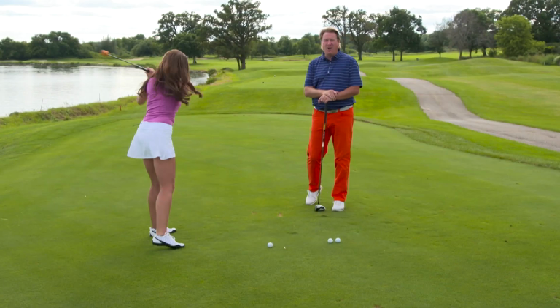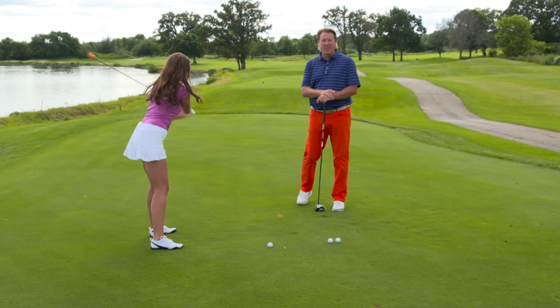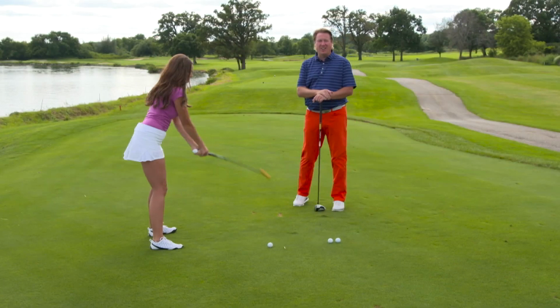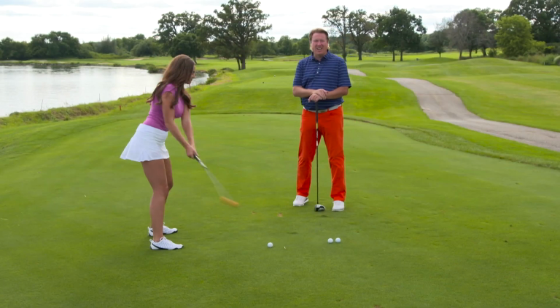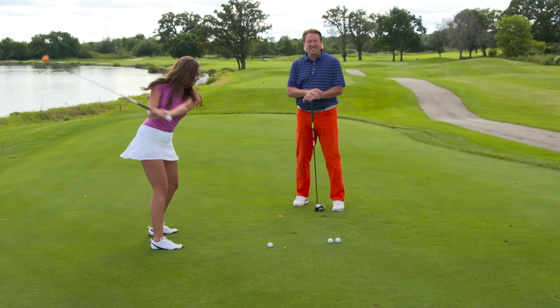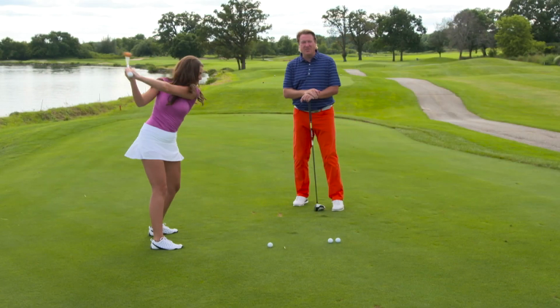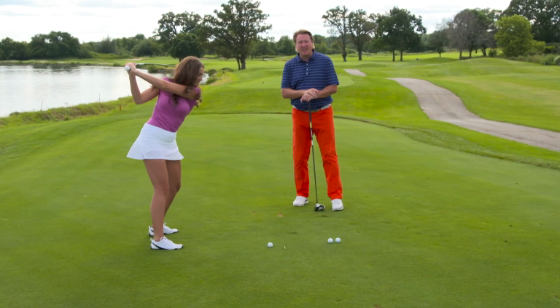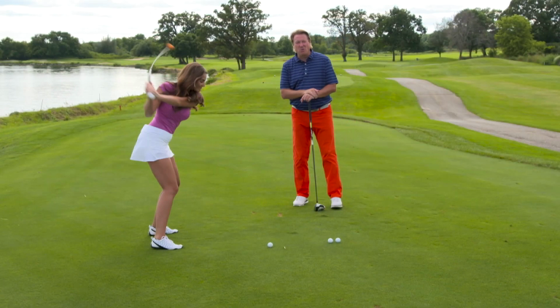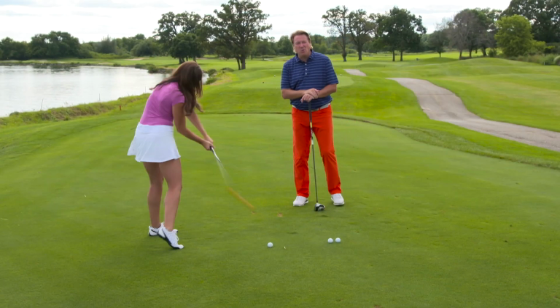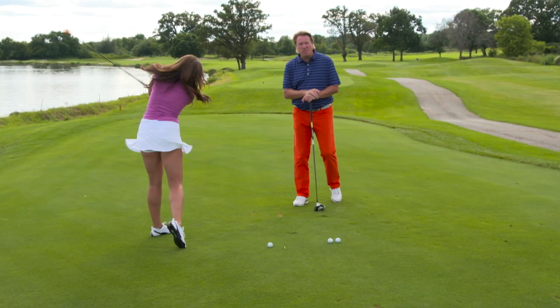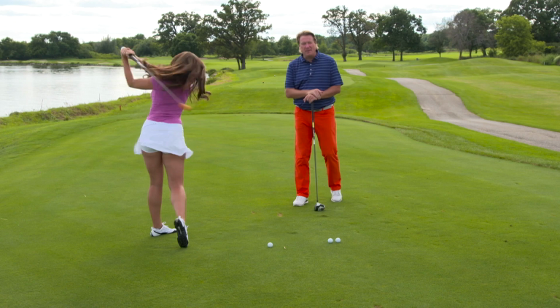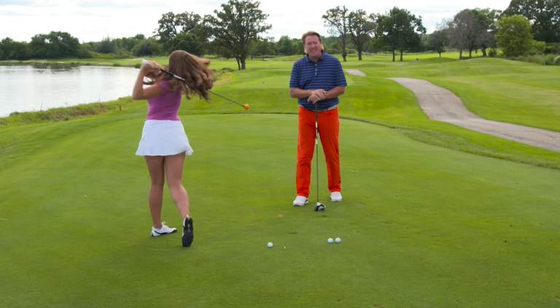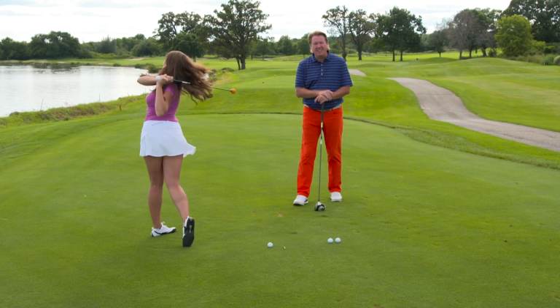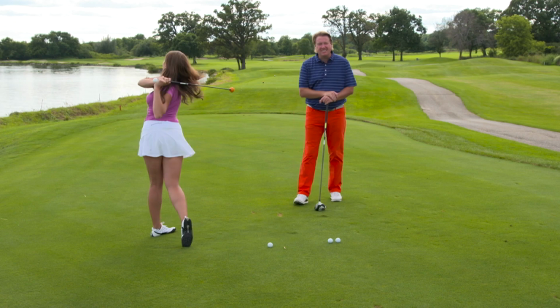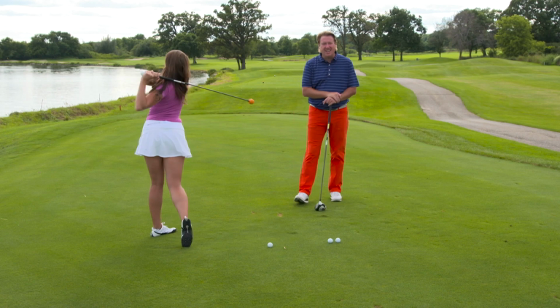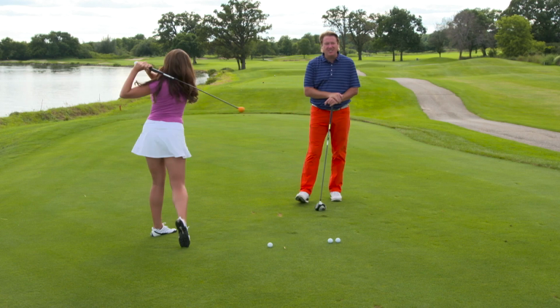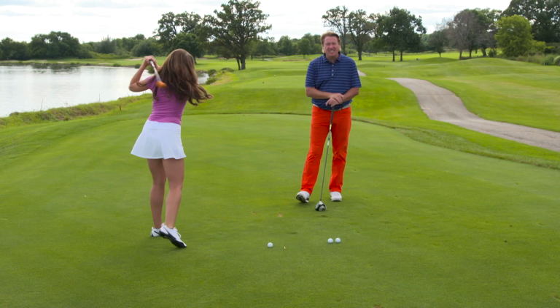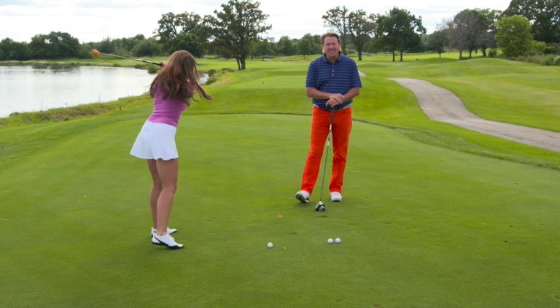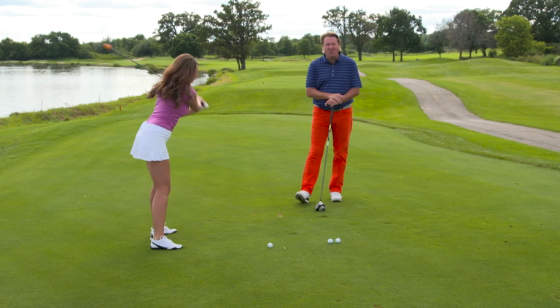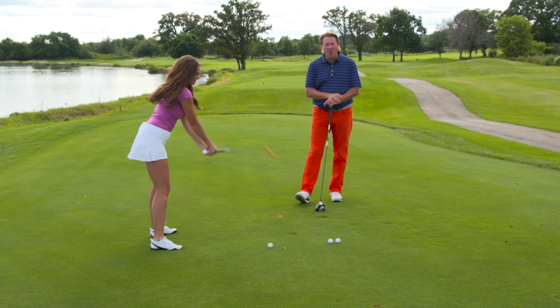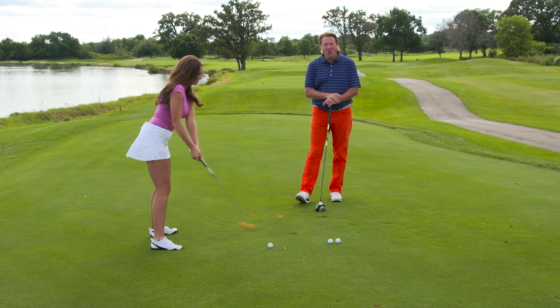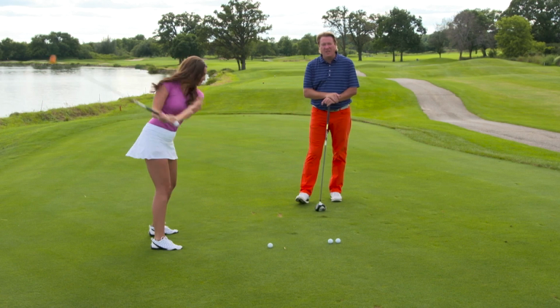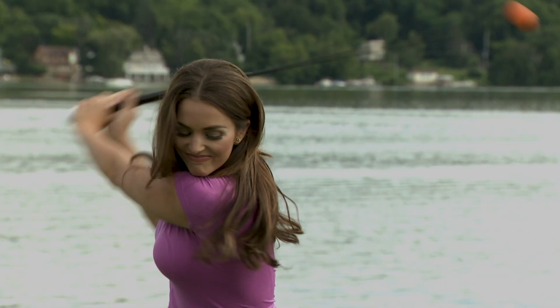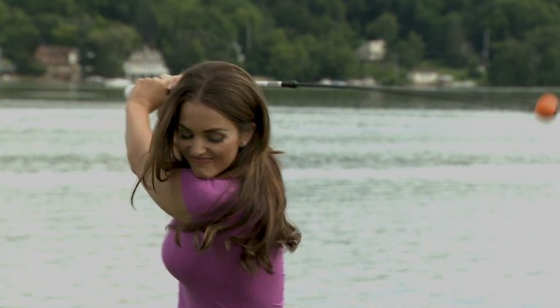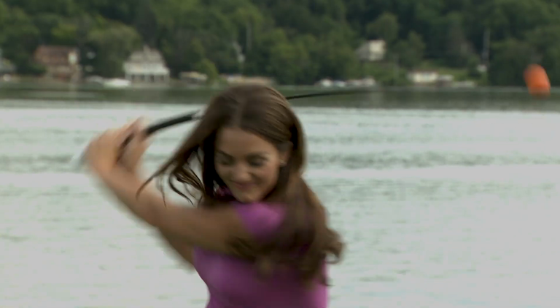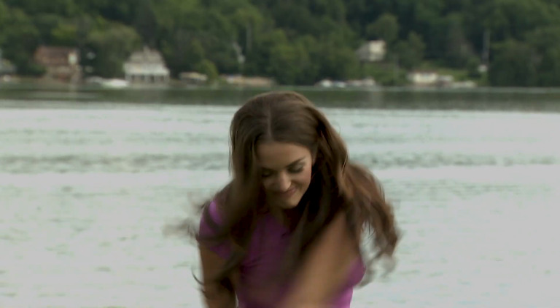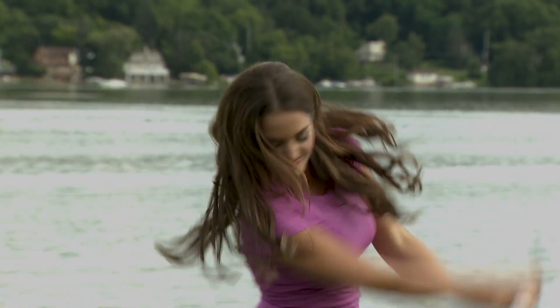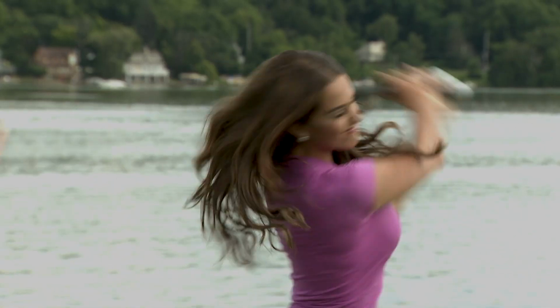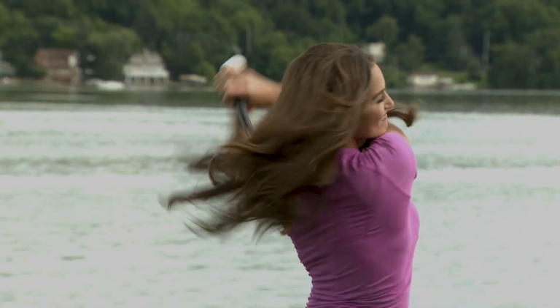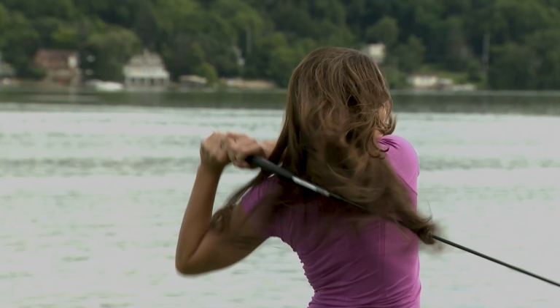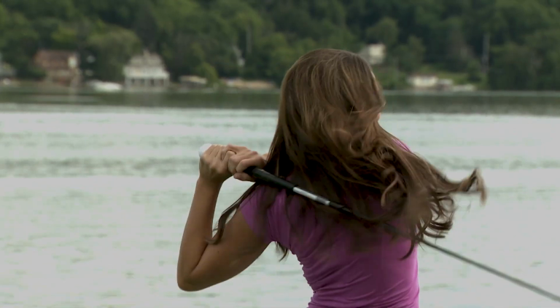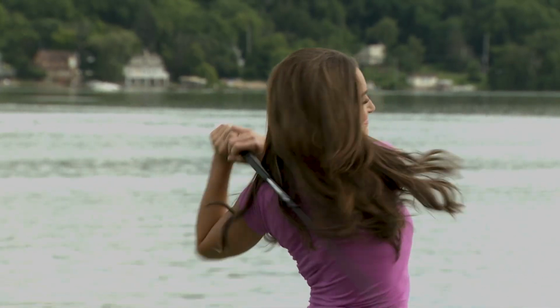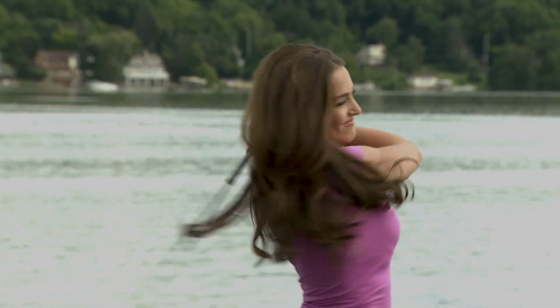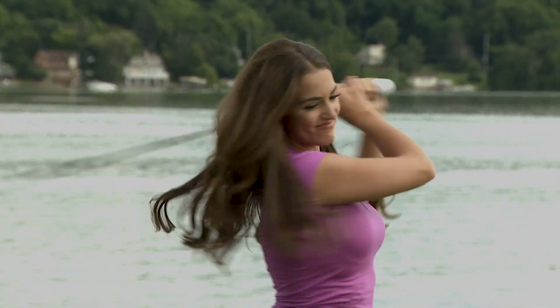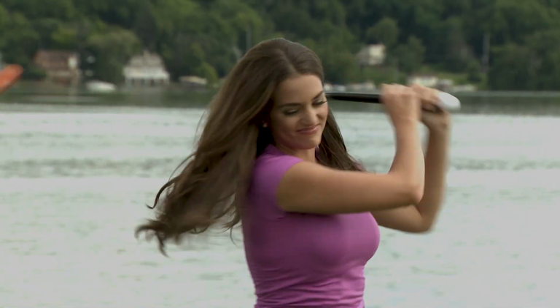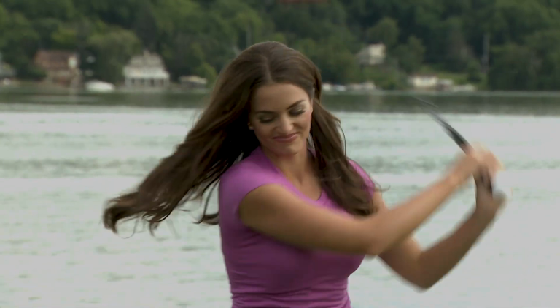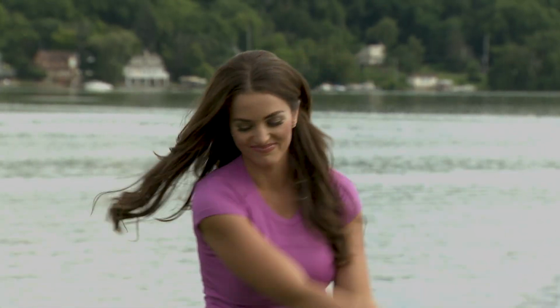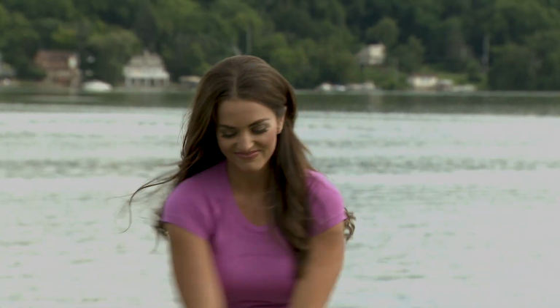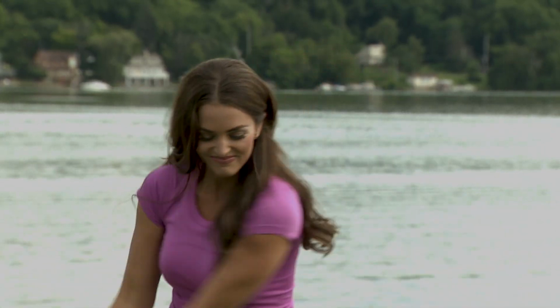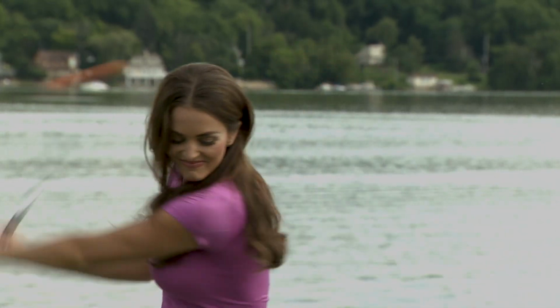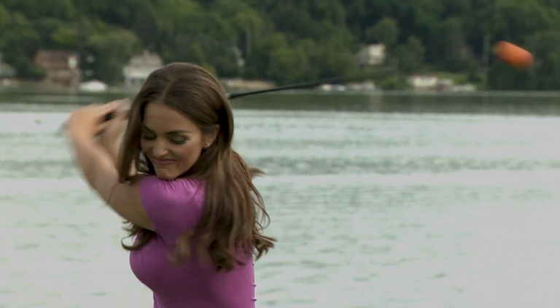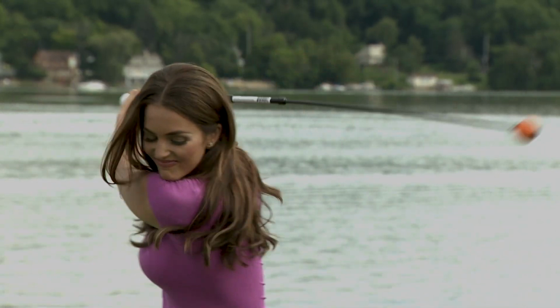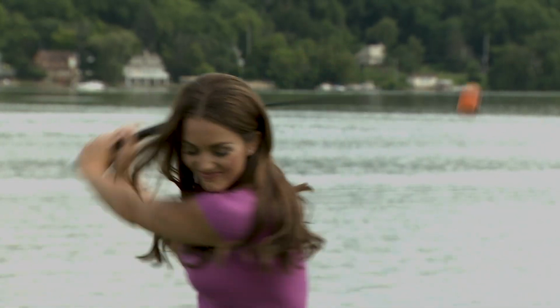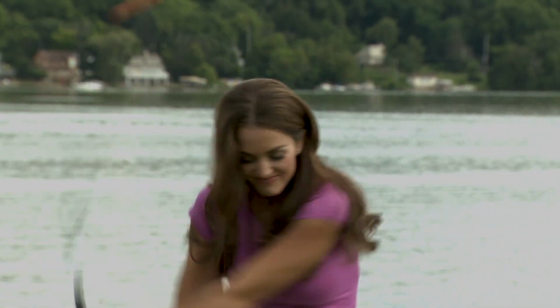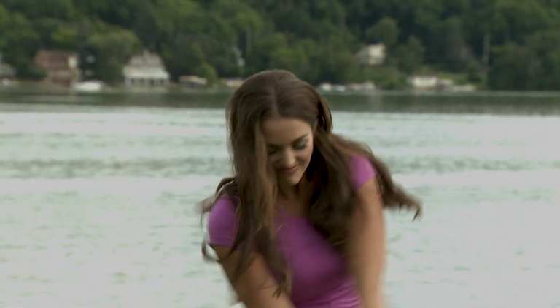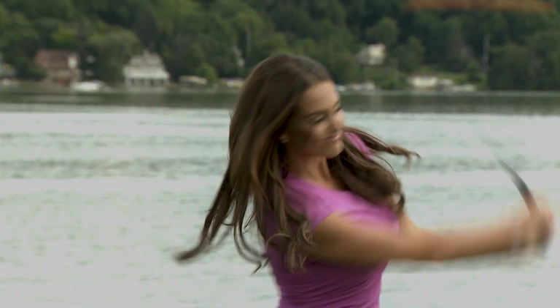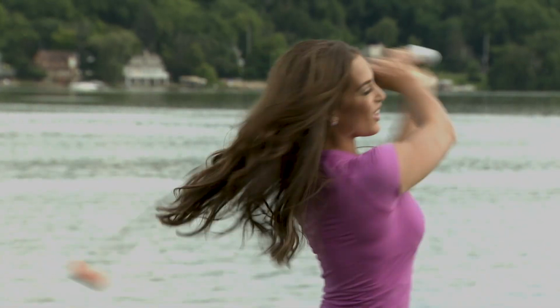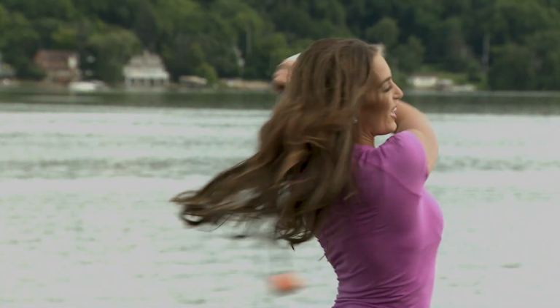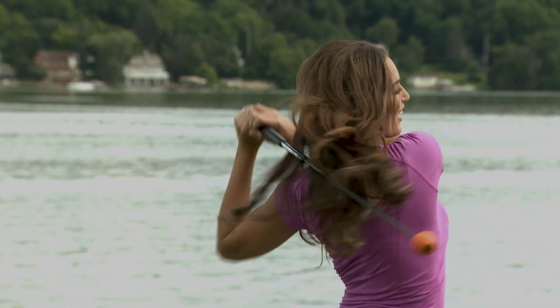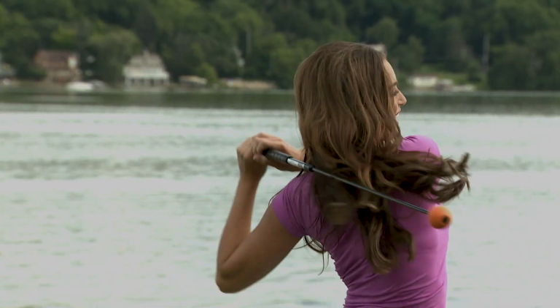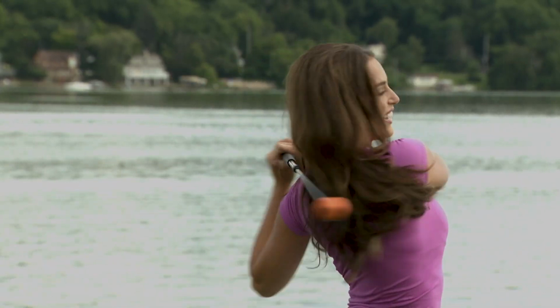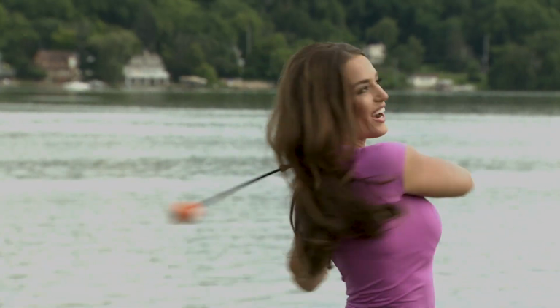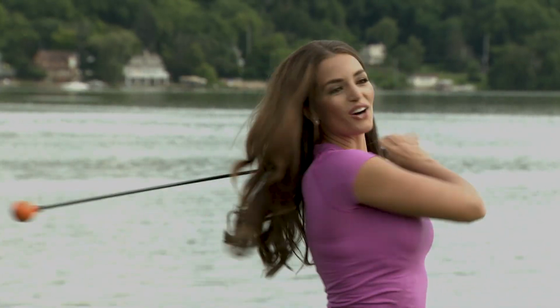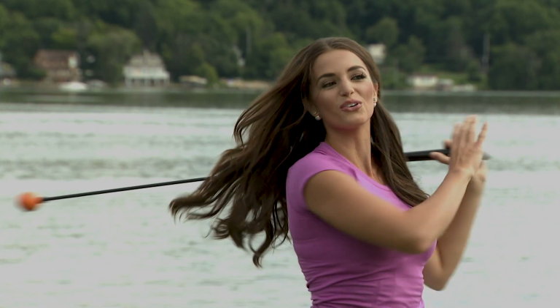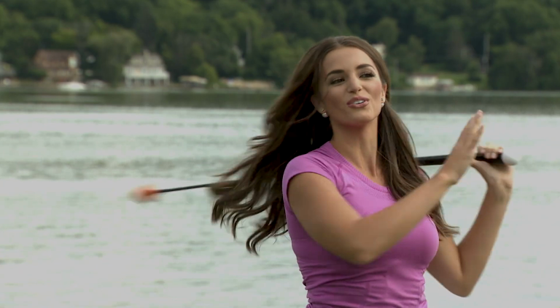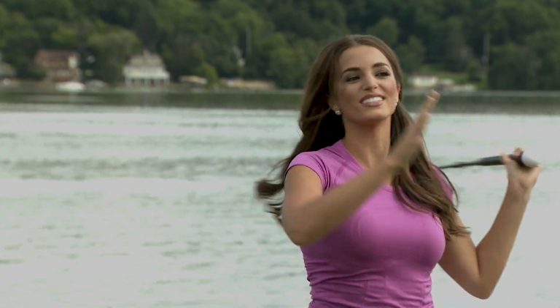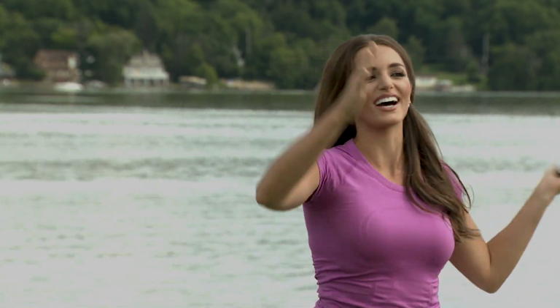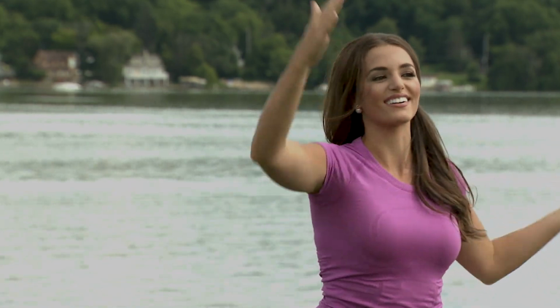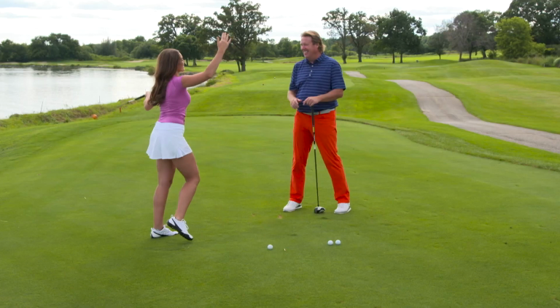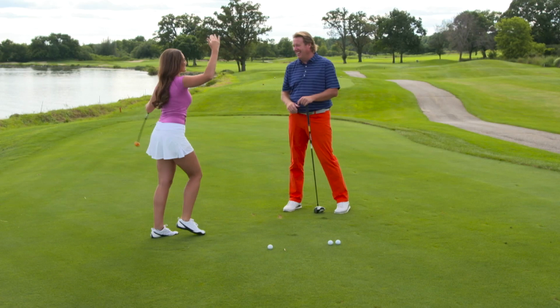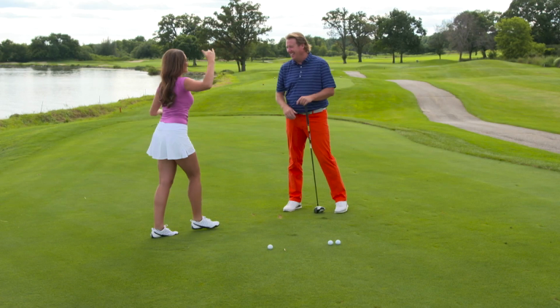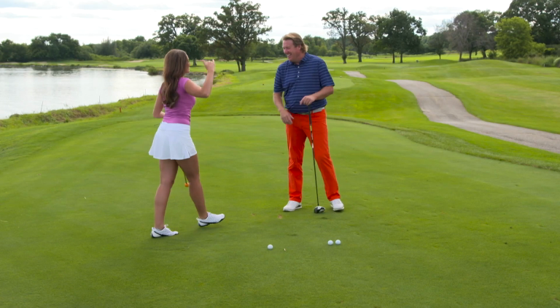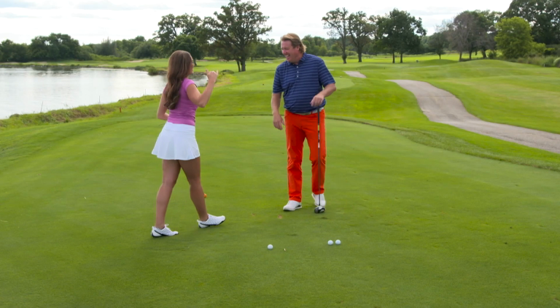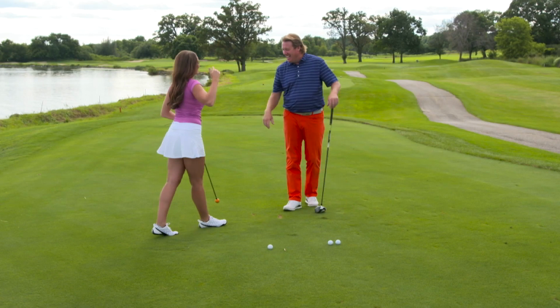Carolina is getting ready to rip it down the 17th hole here at Geneva National at Palmer Golf. All right, I'll cool it down.